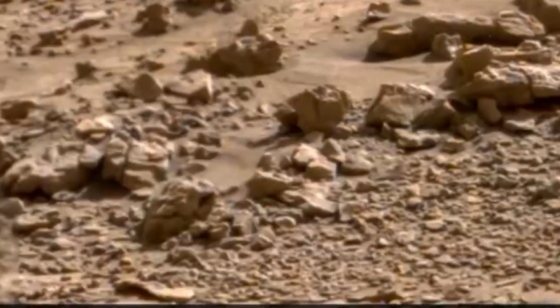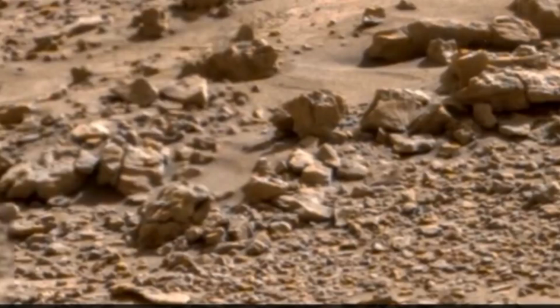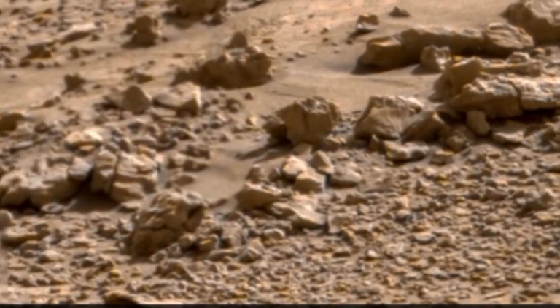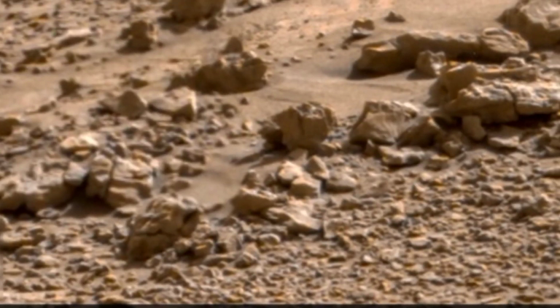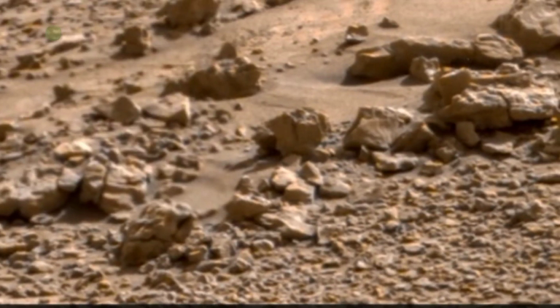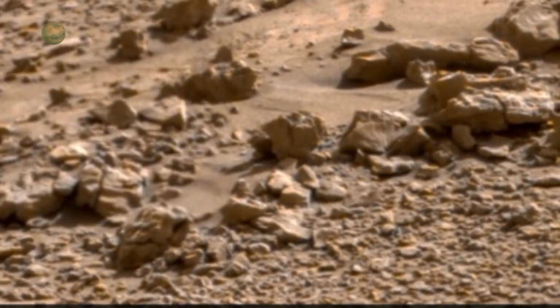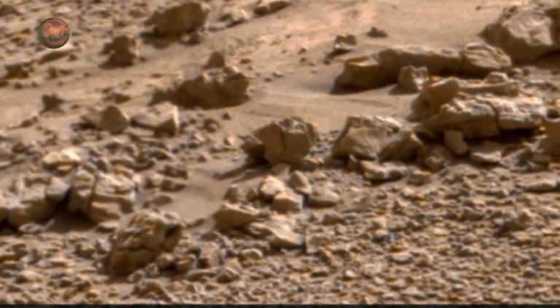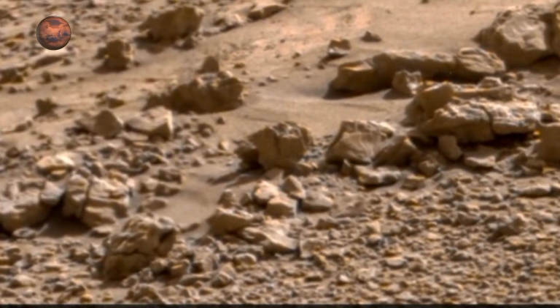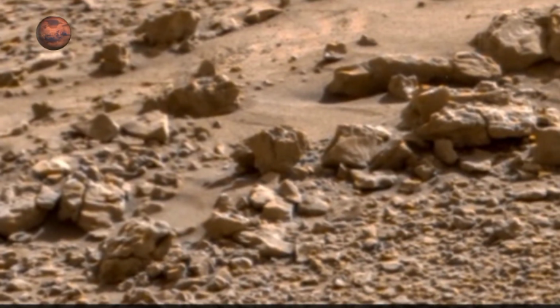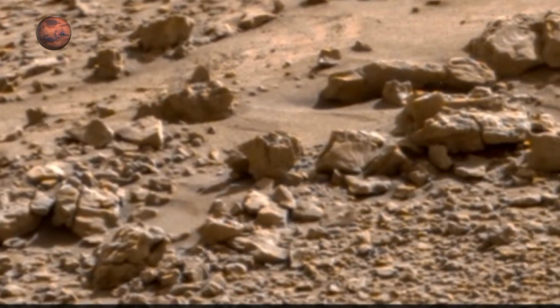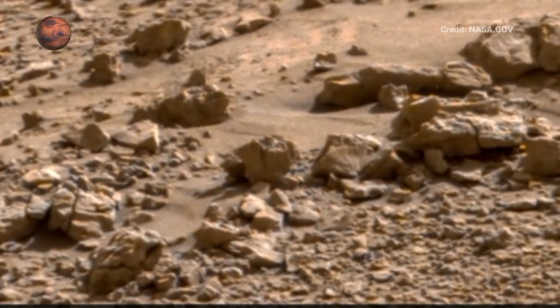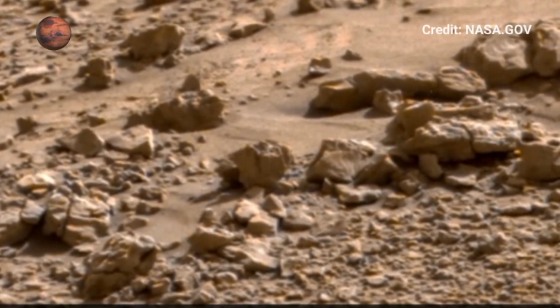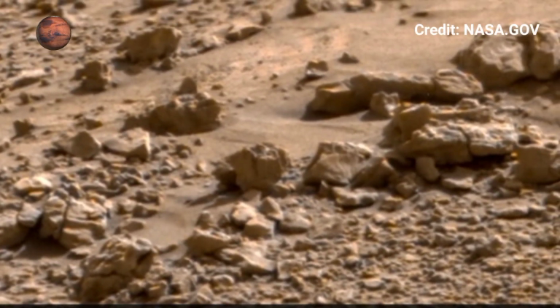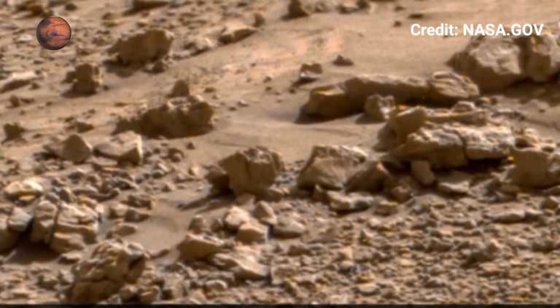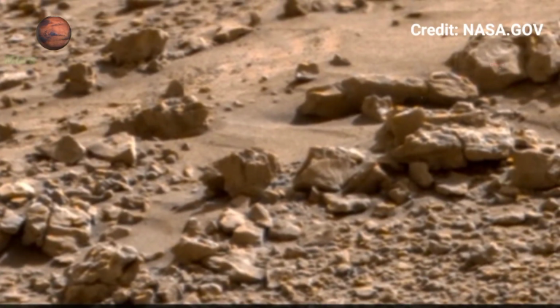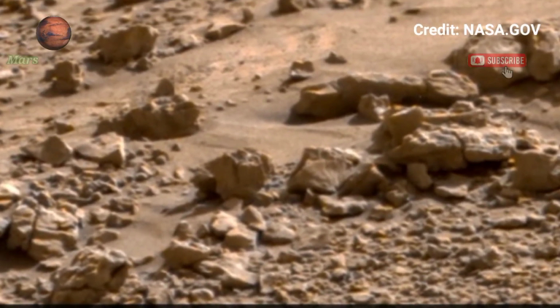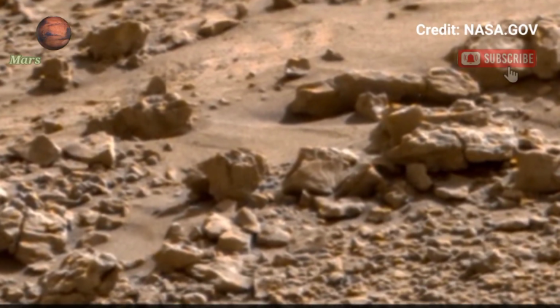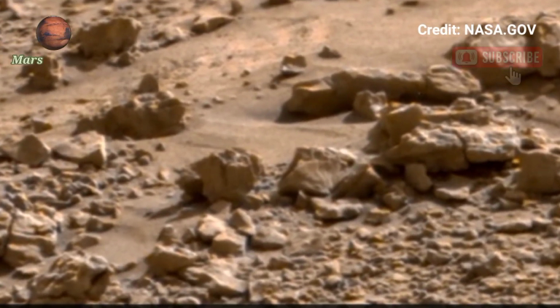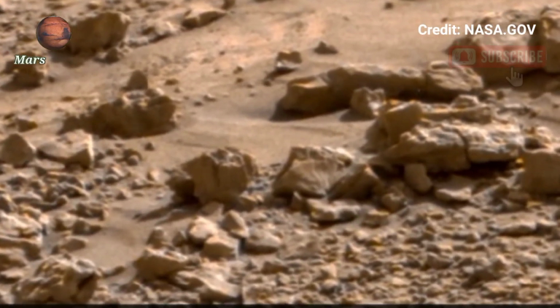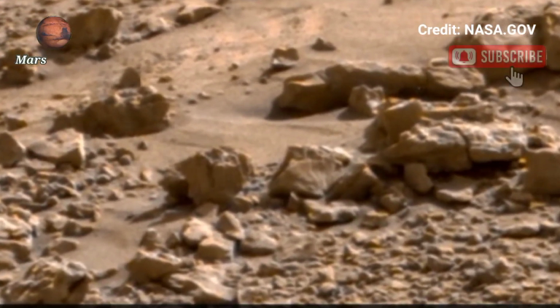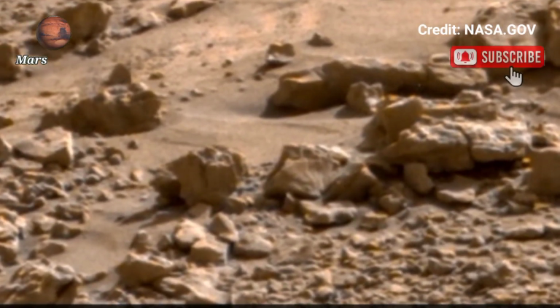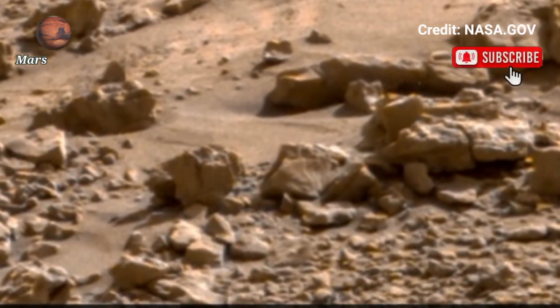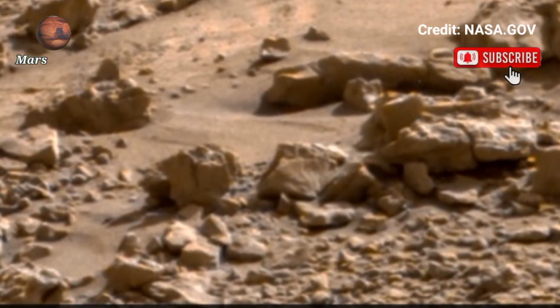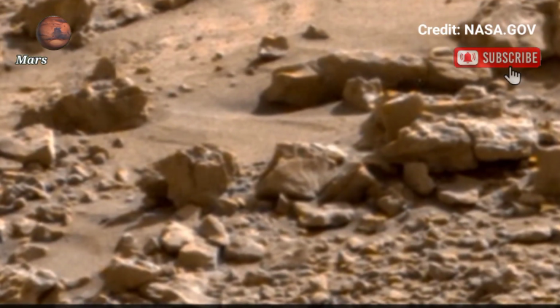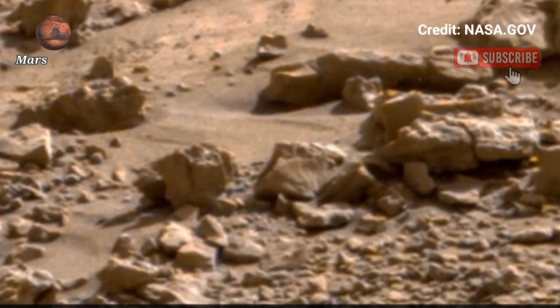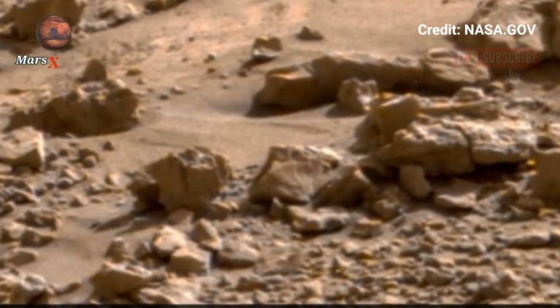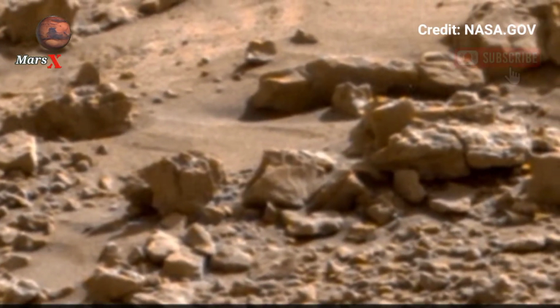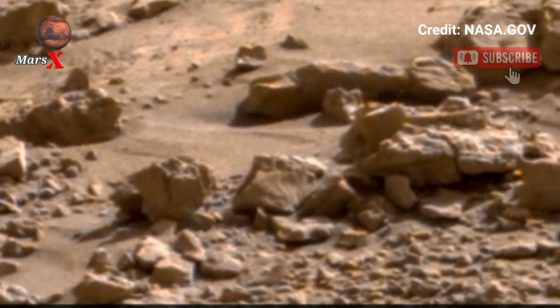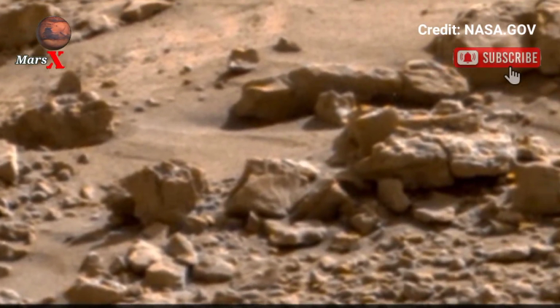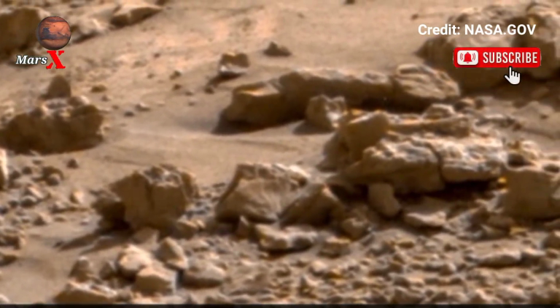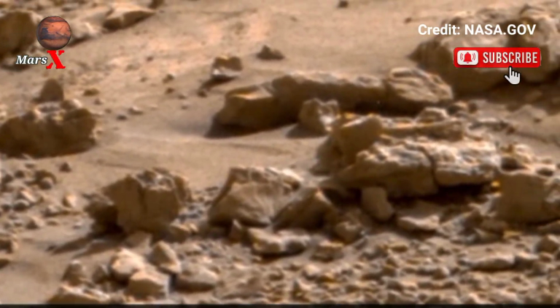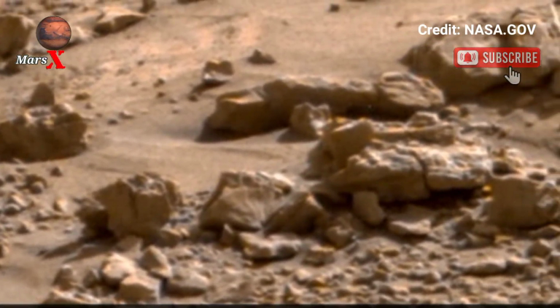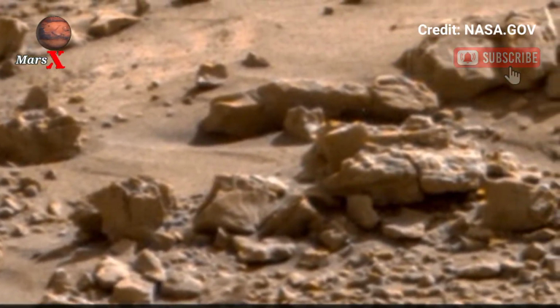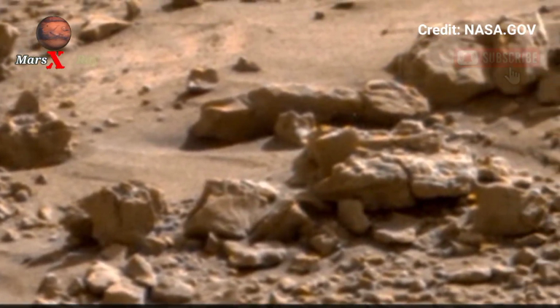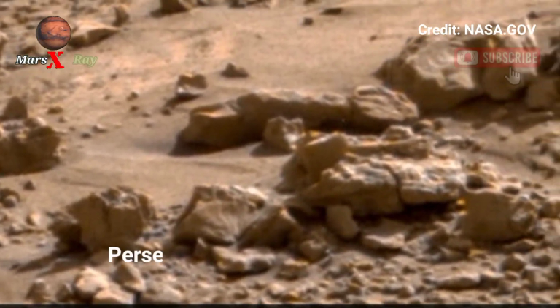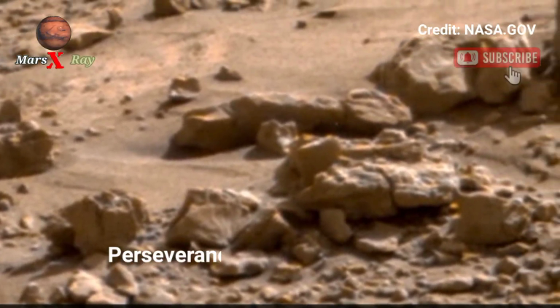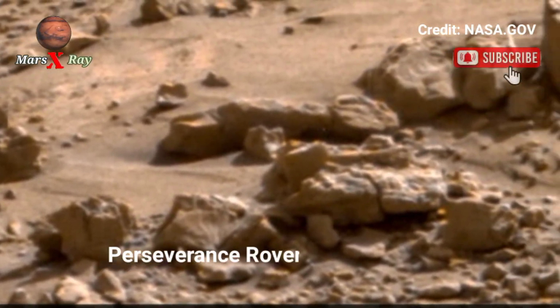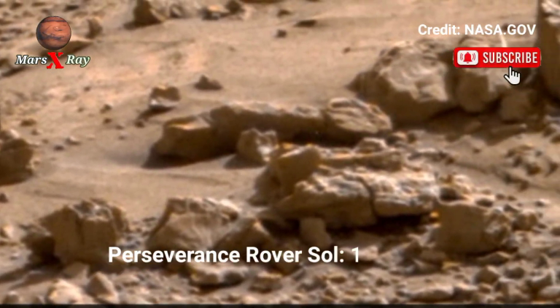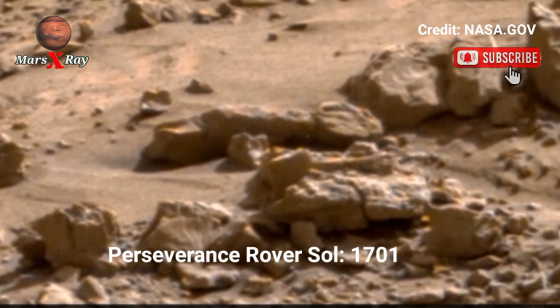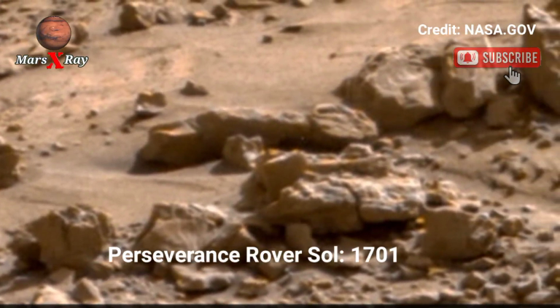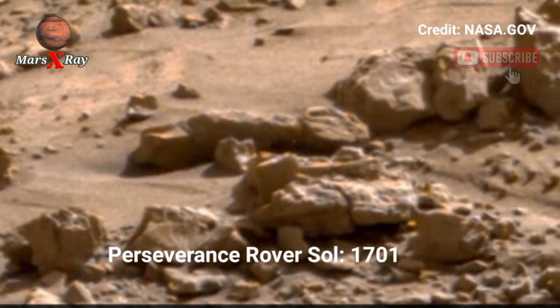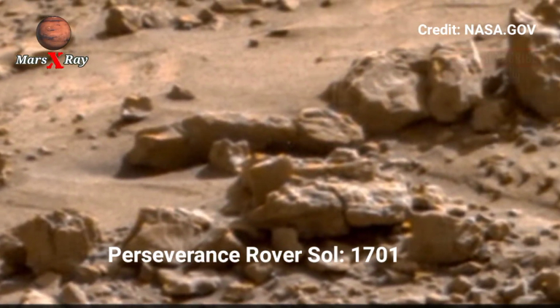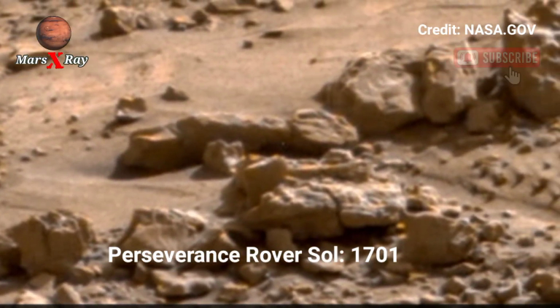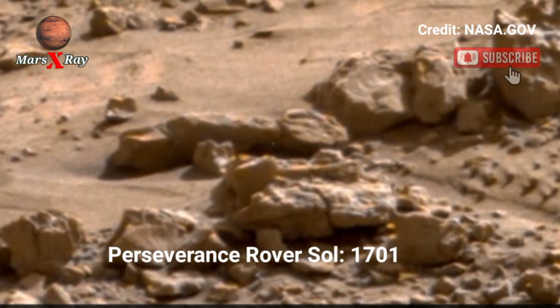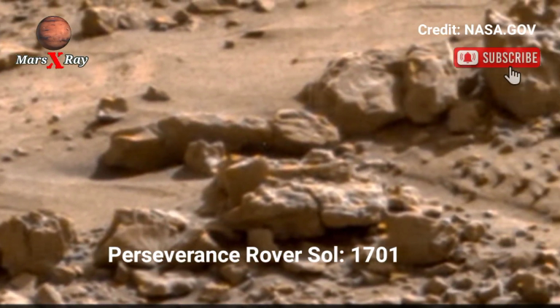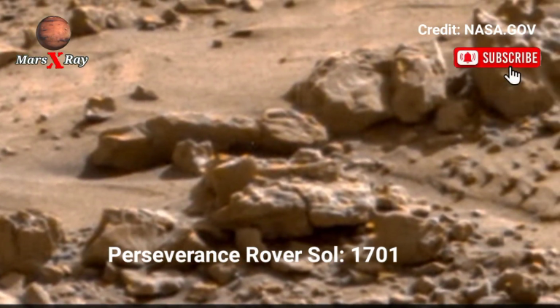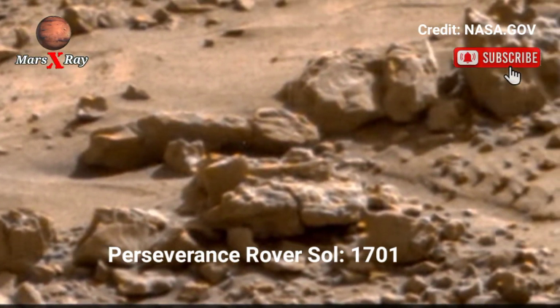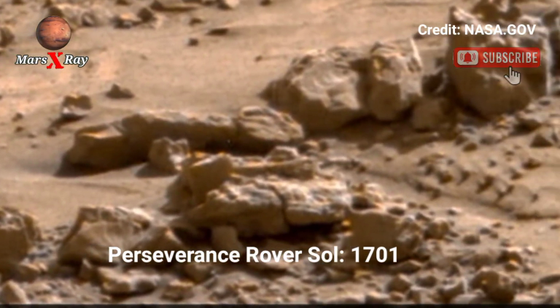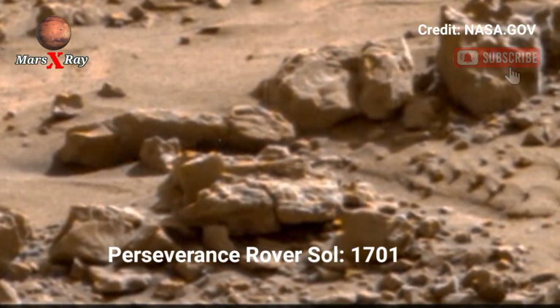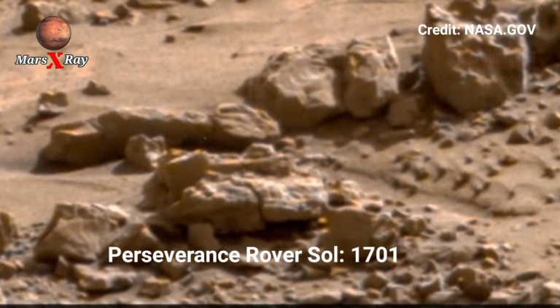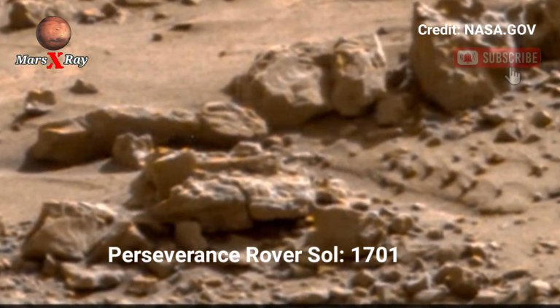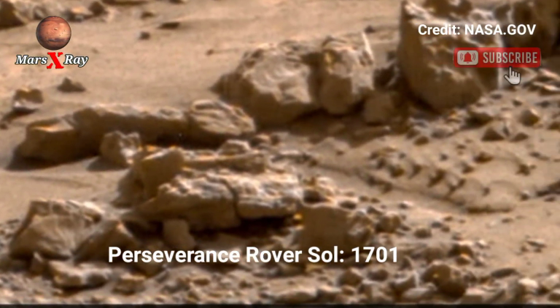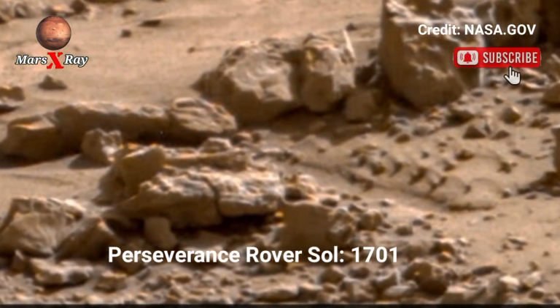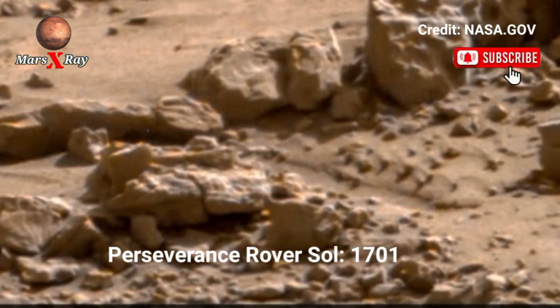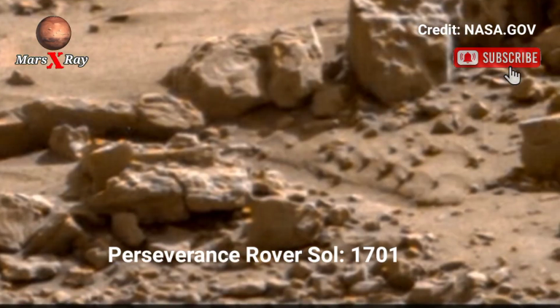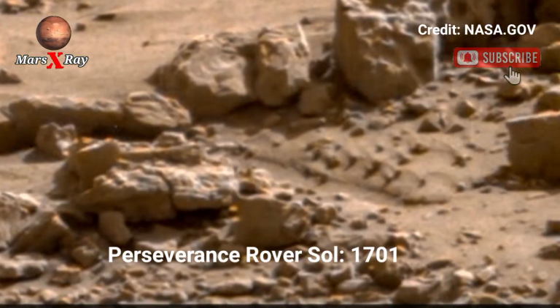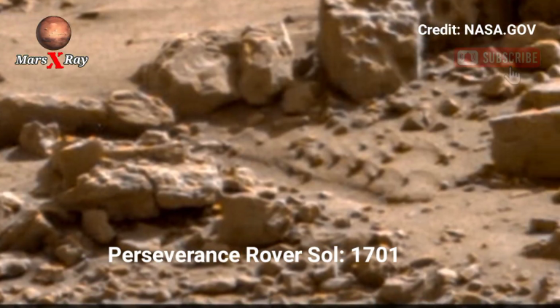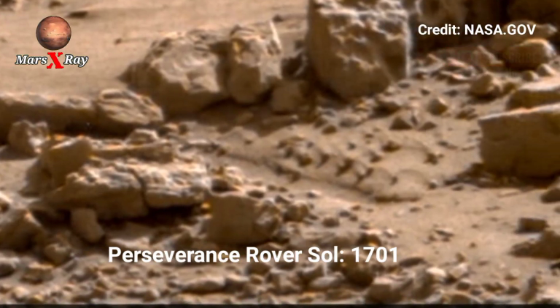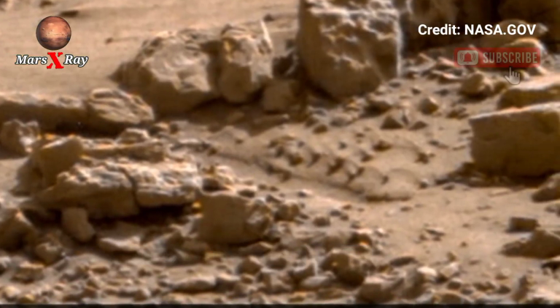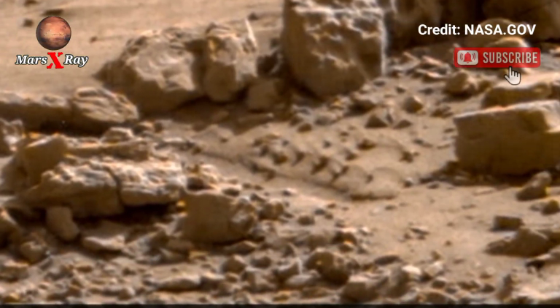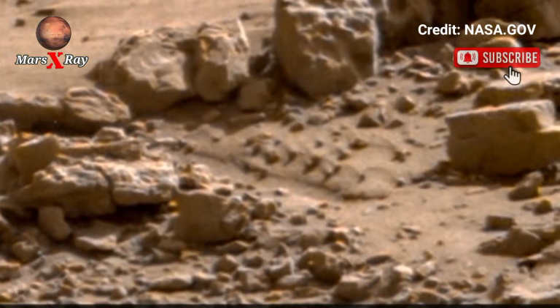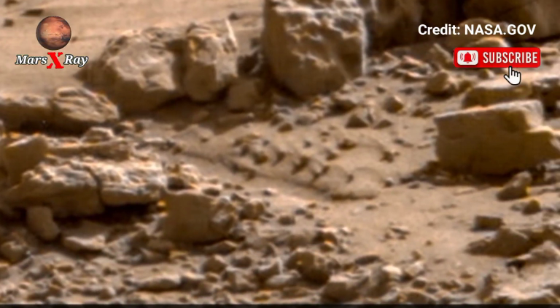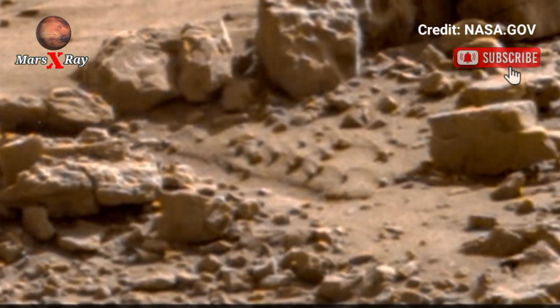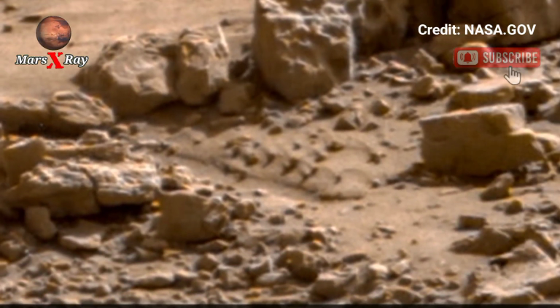Hi guys, welcome back to the YouTube channel. NASA's Perseverance rover, Sol 1701, gives us a stunning look at Mars.